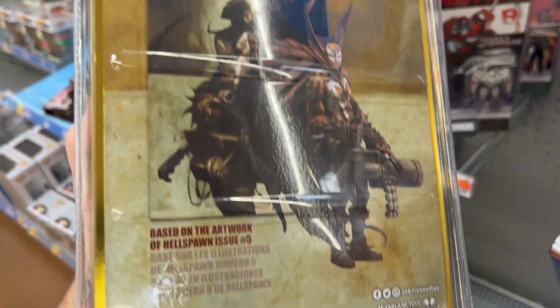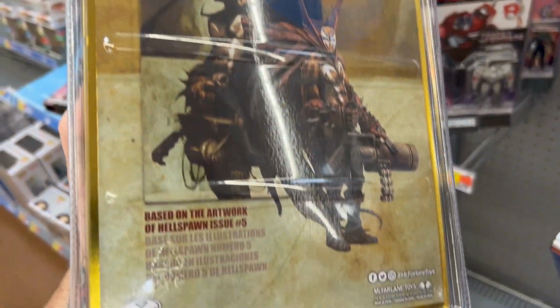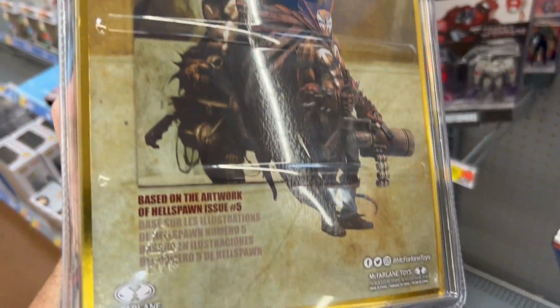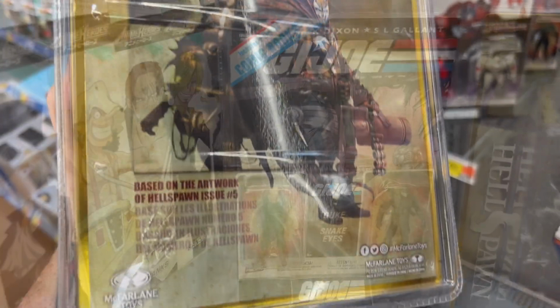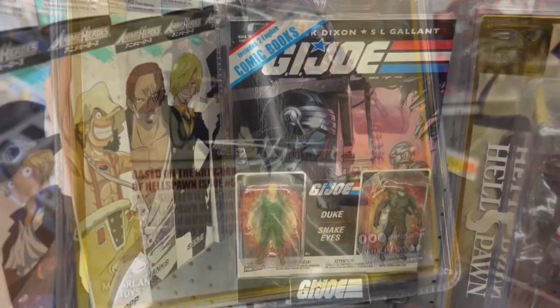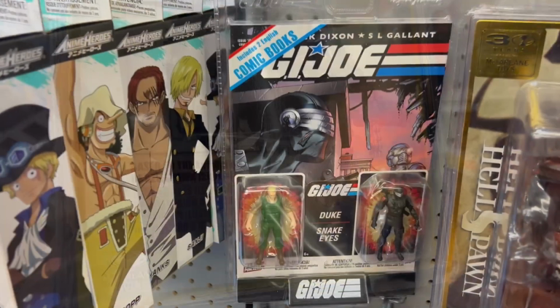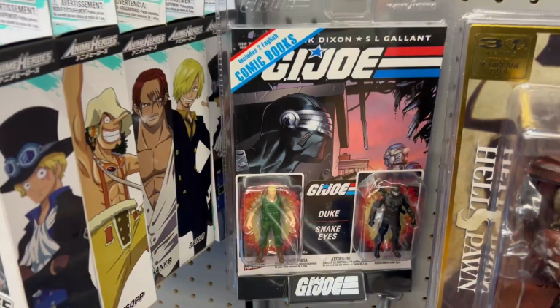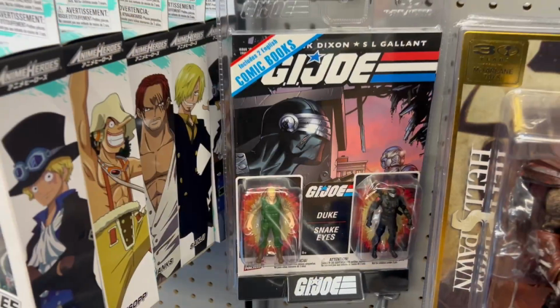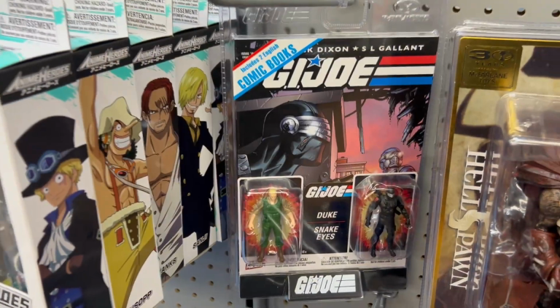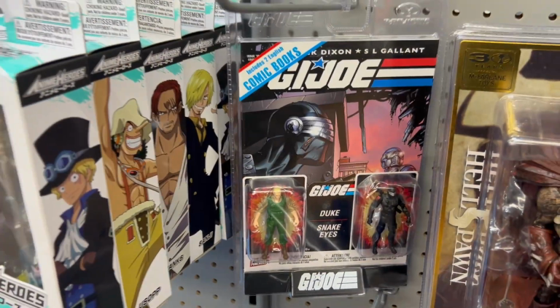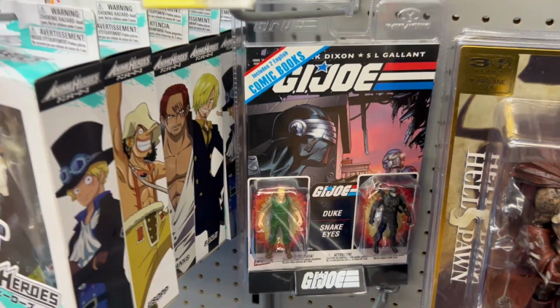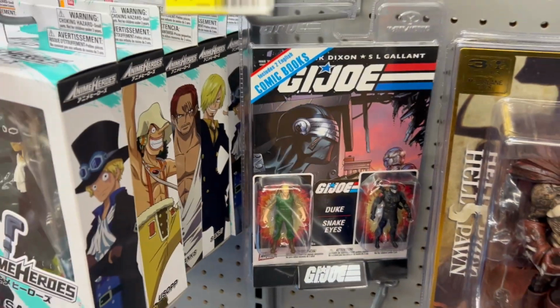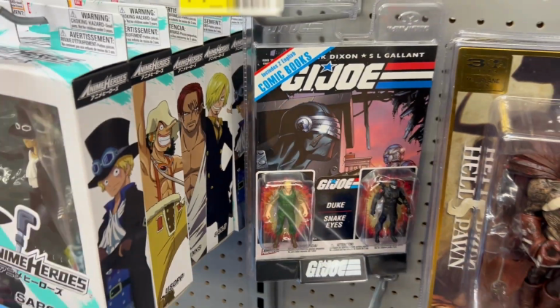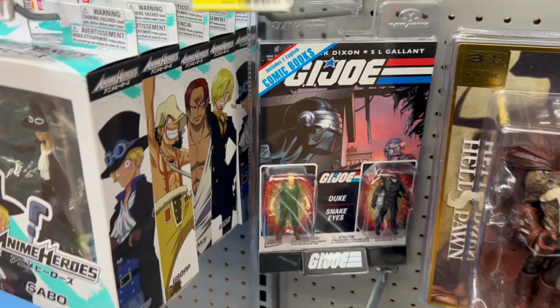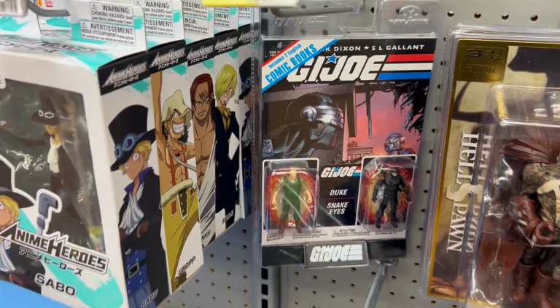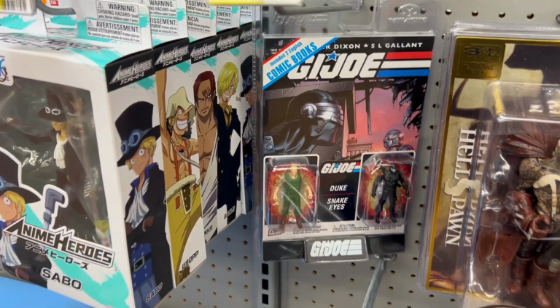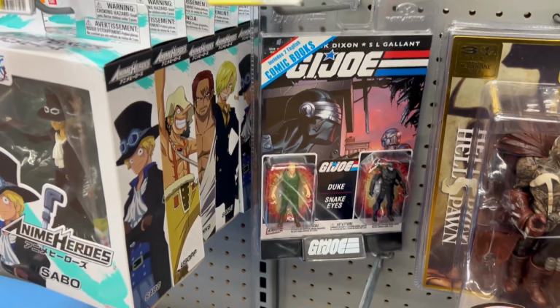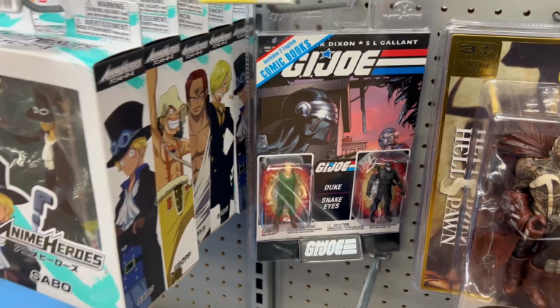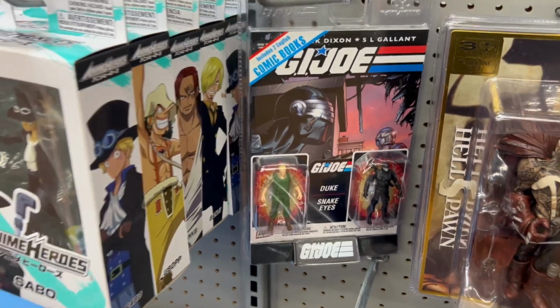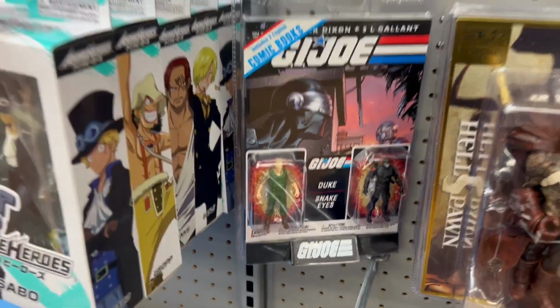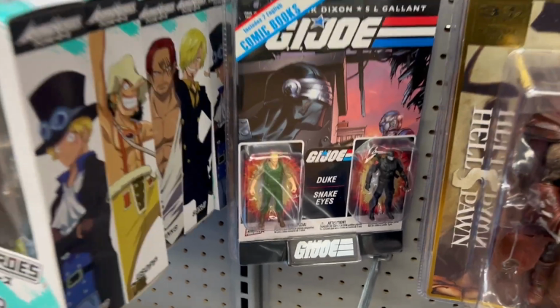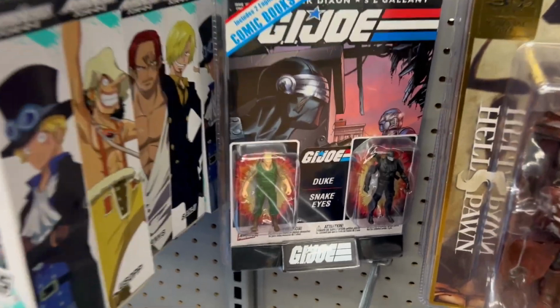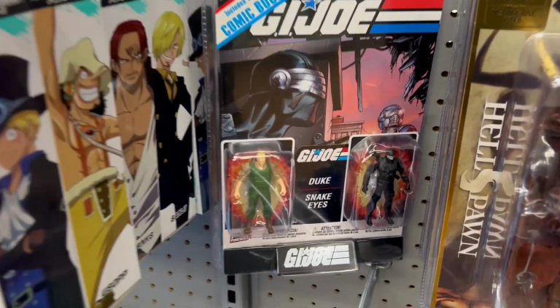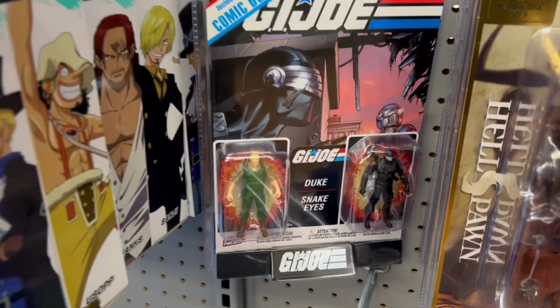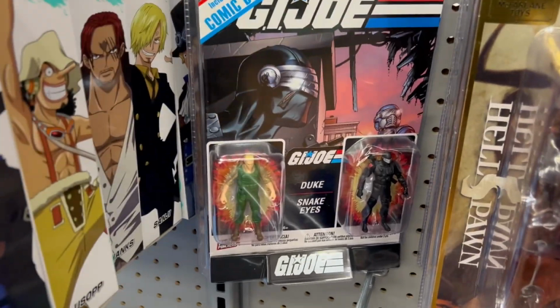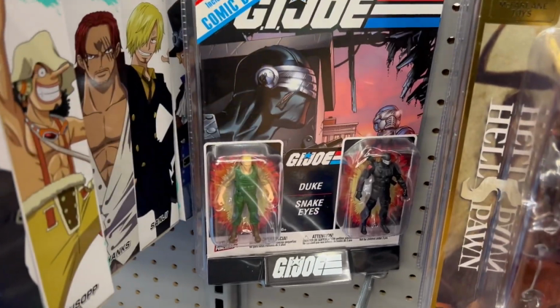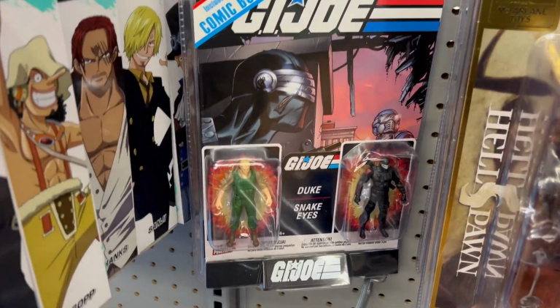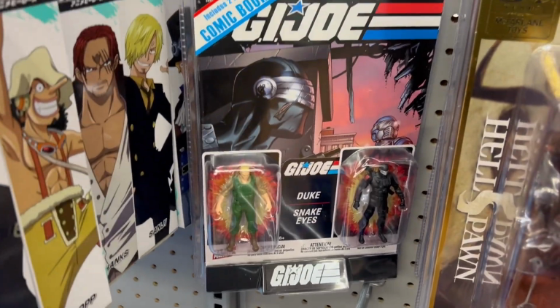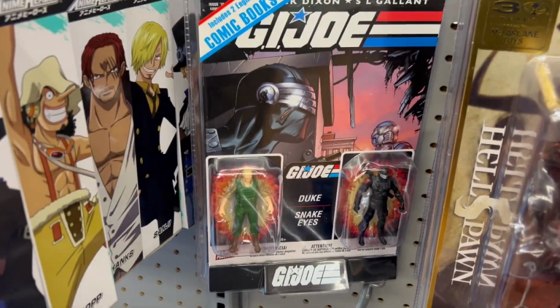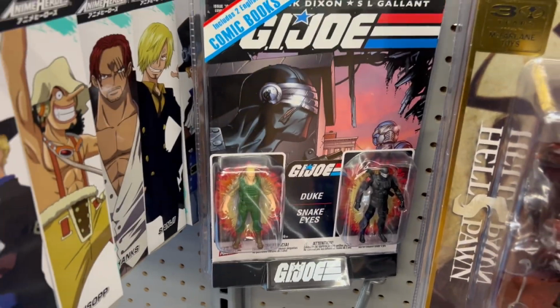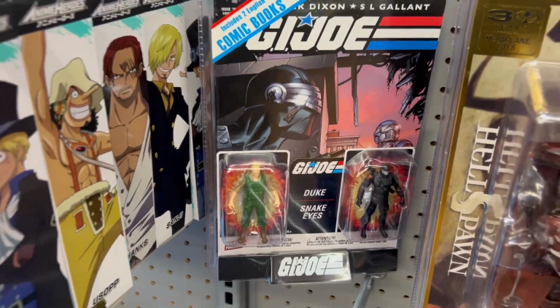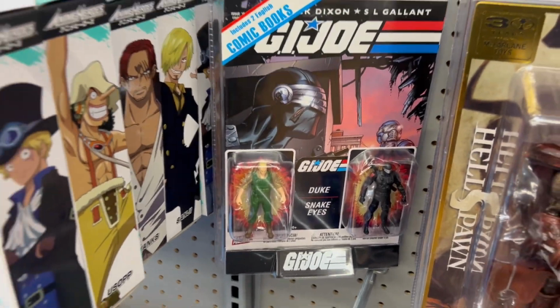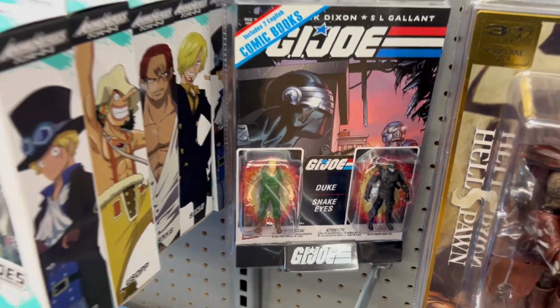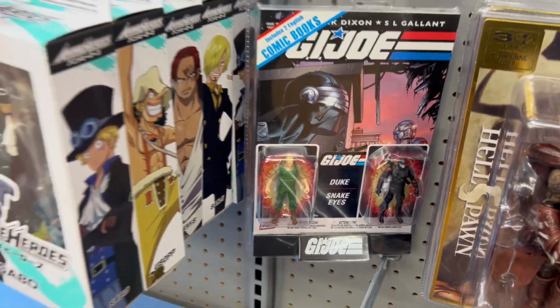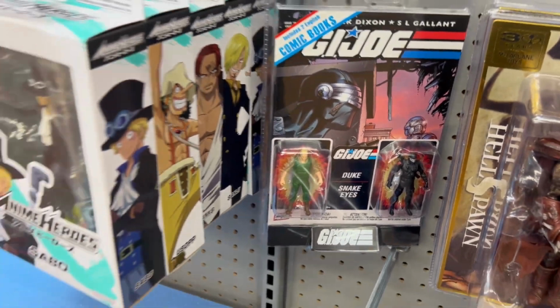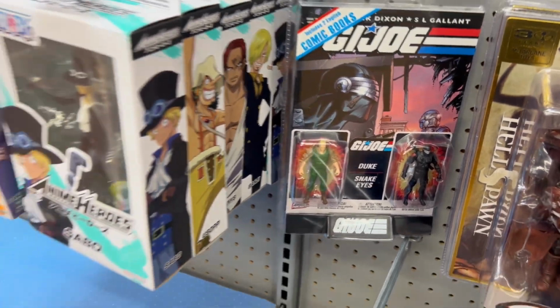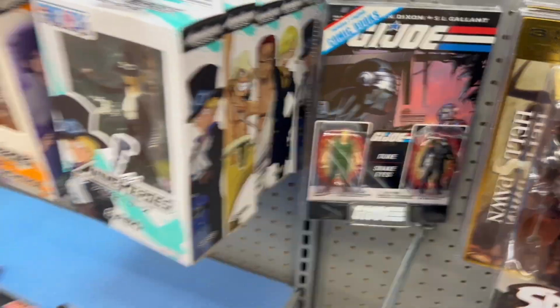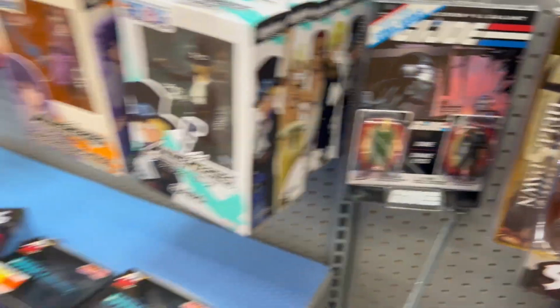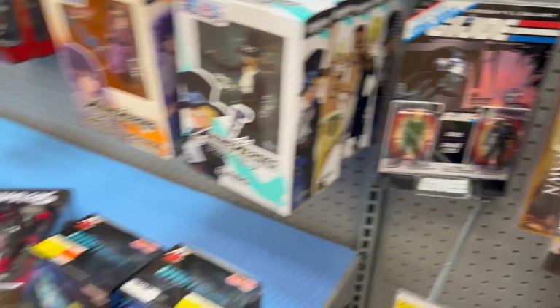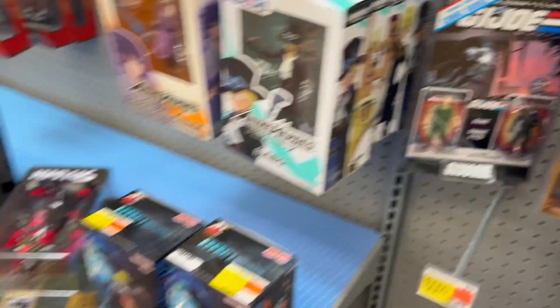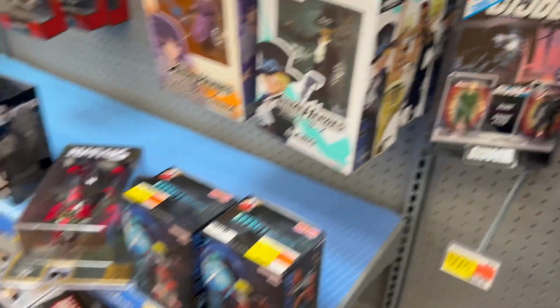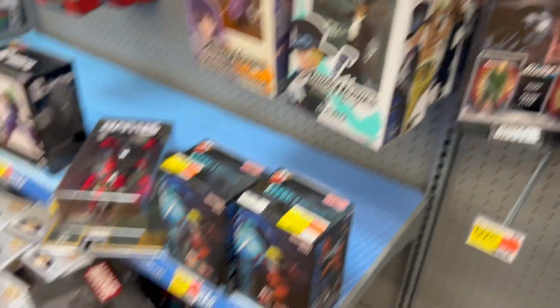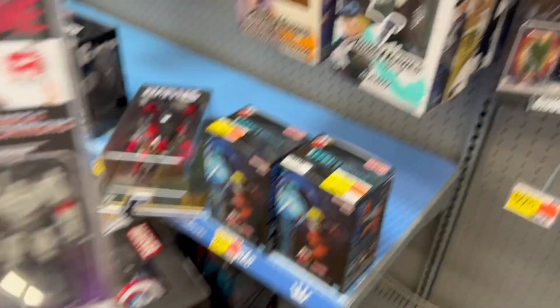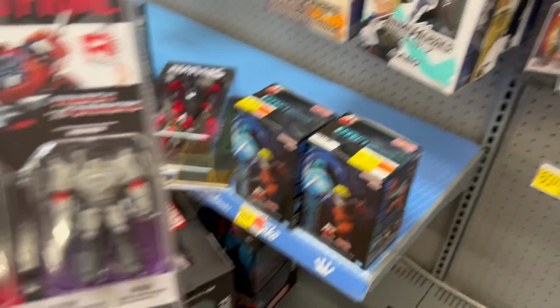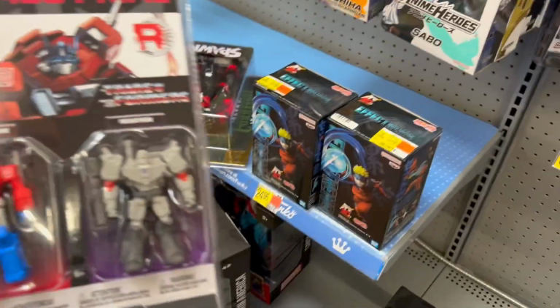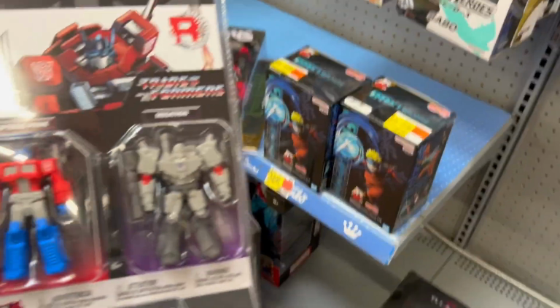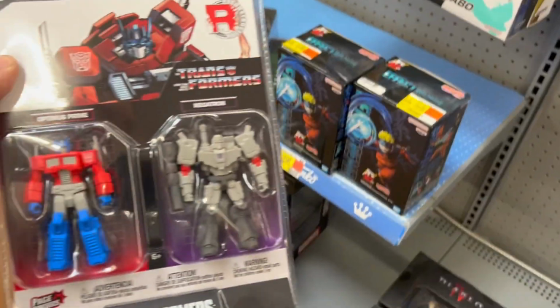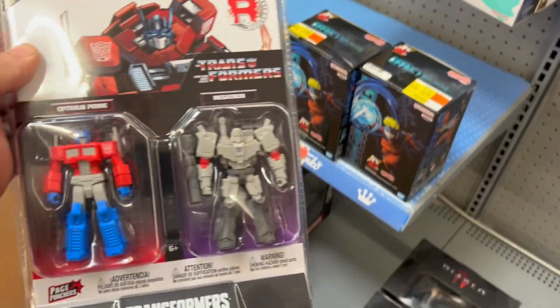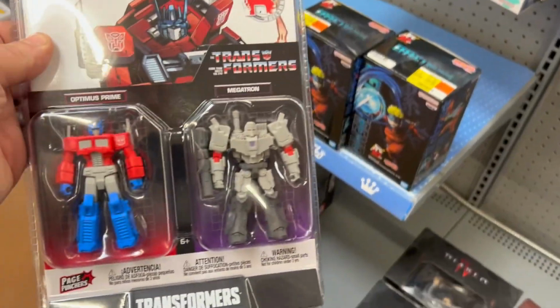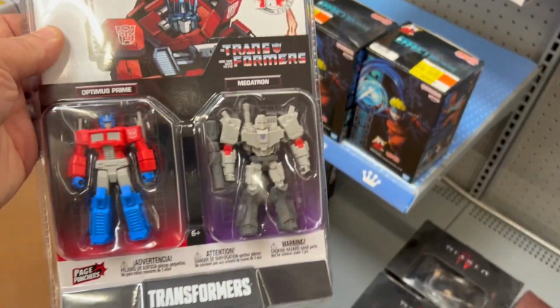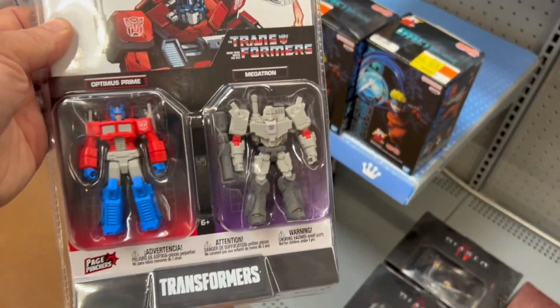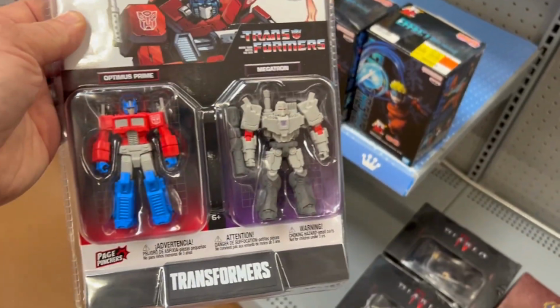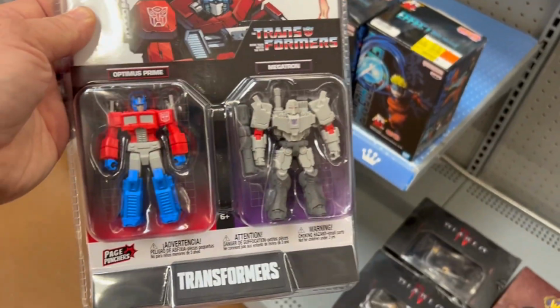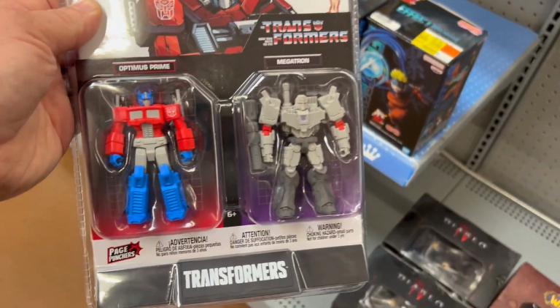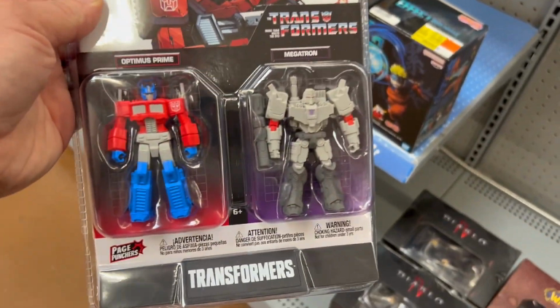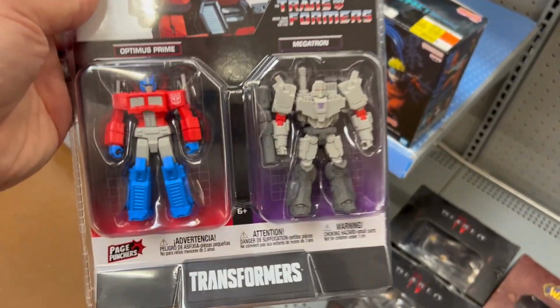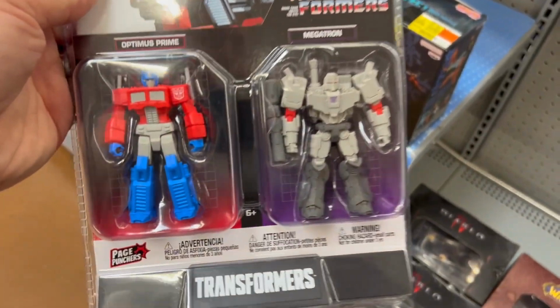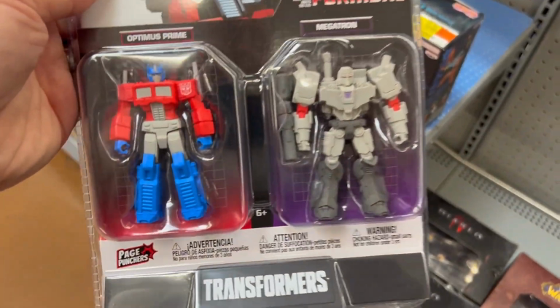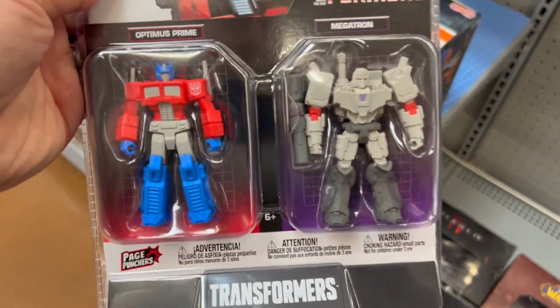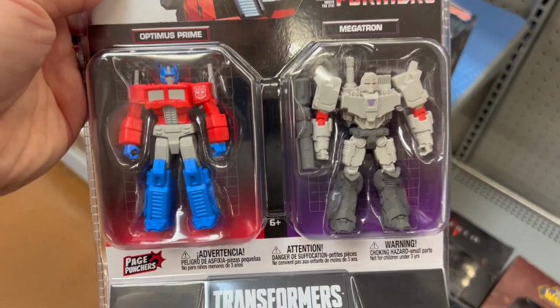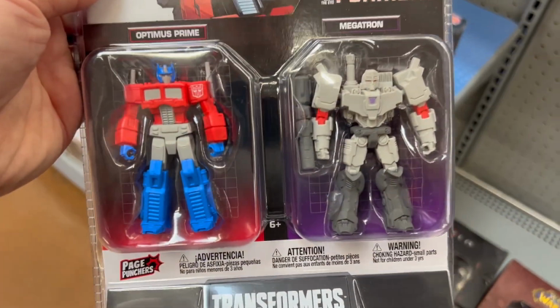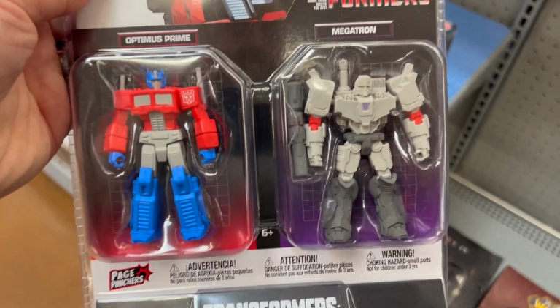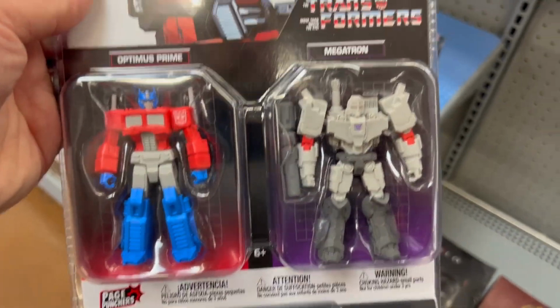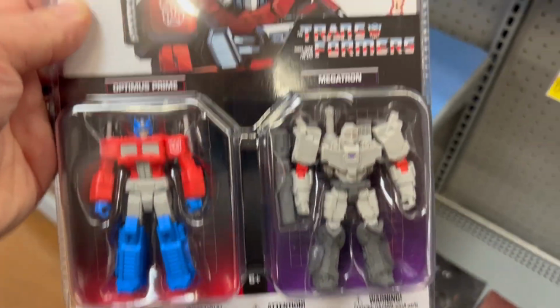These Page Puncher small figures — I'm not big on them, but there's Snake Eyes and Duke, Optimus Prime, Megatron. Pretty cool.